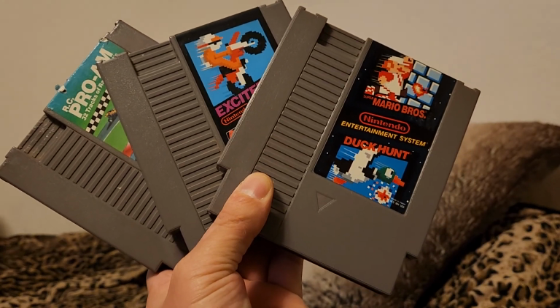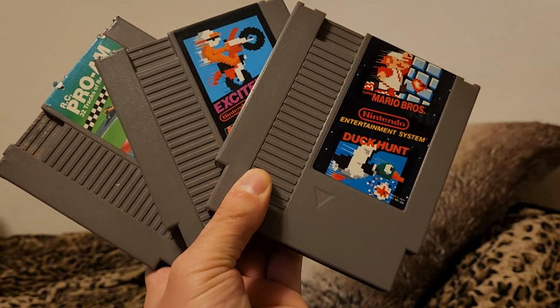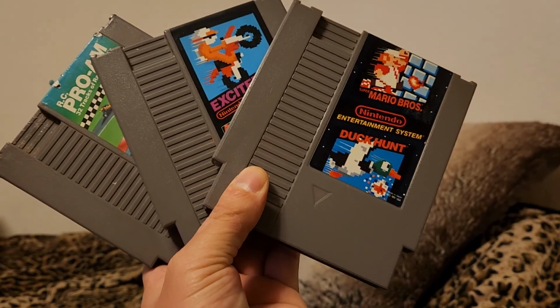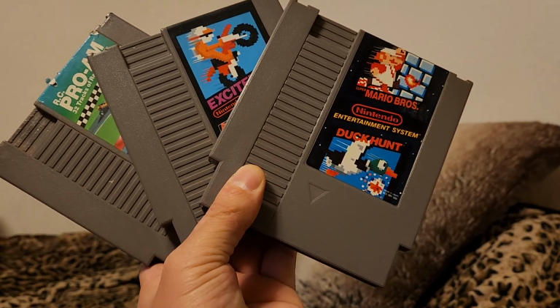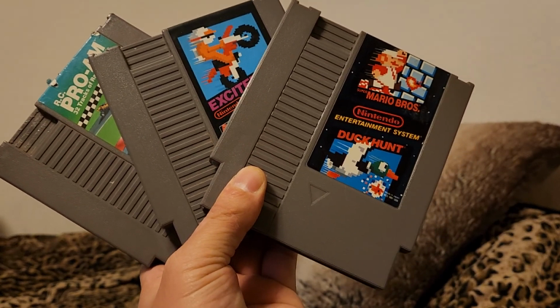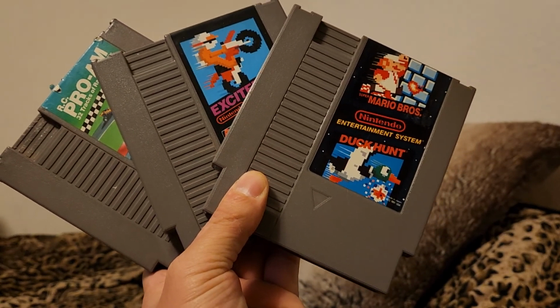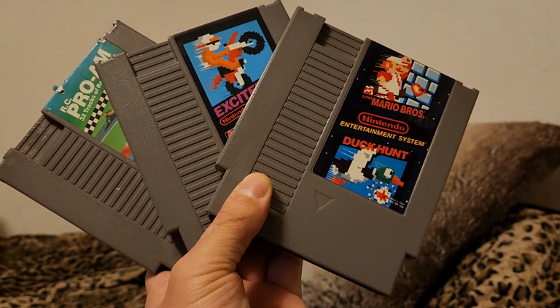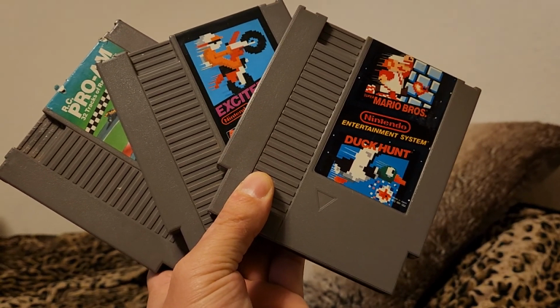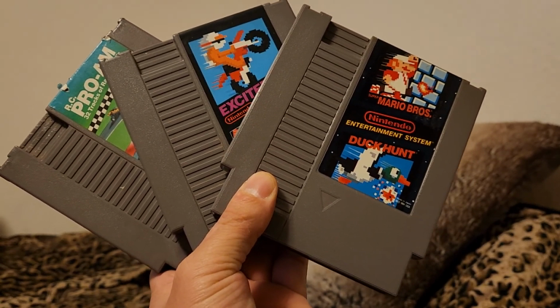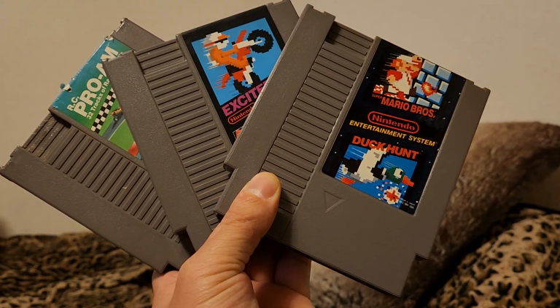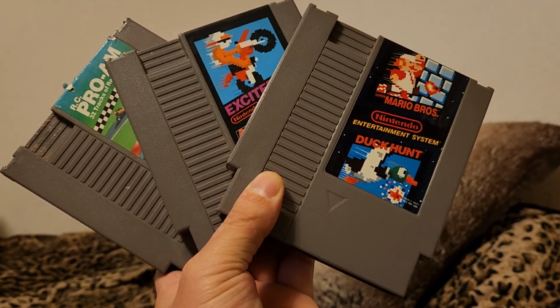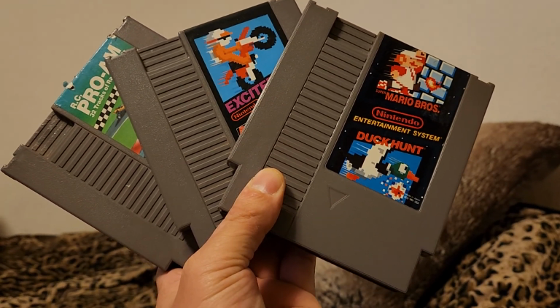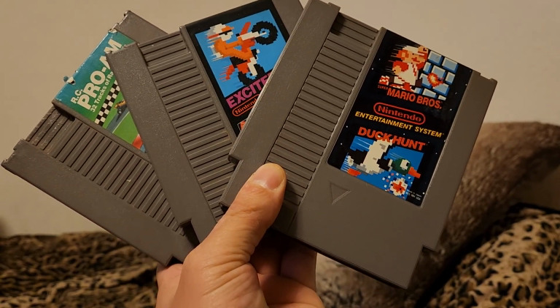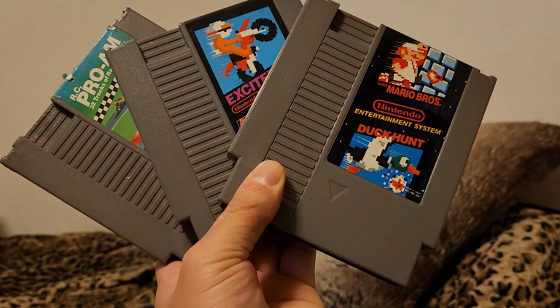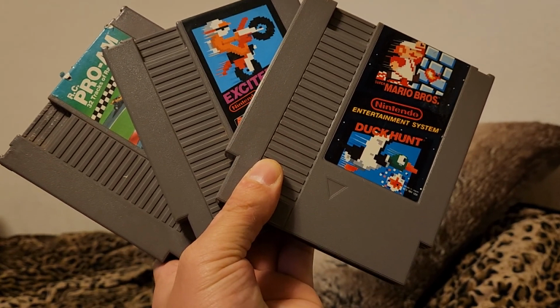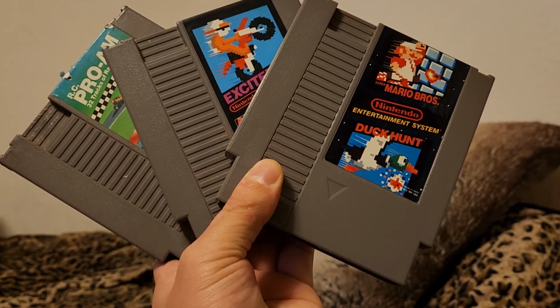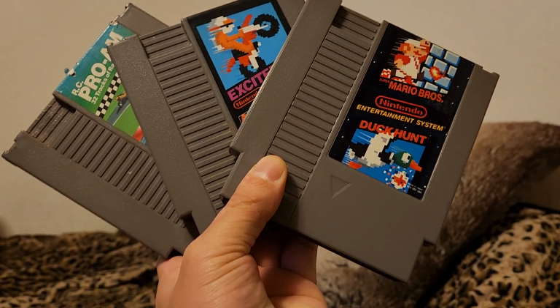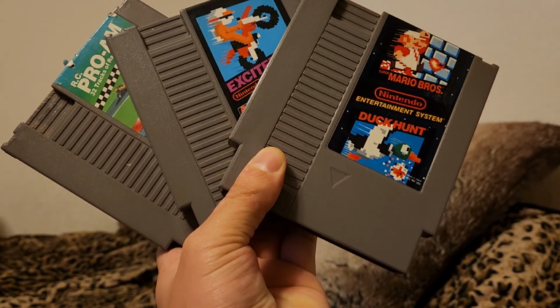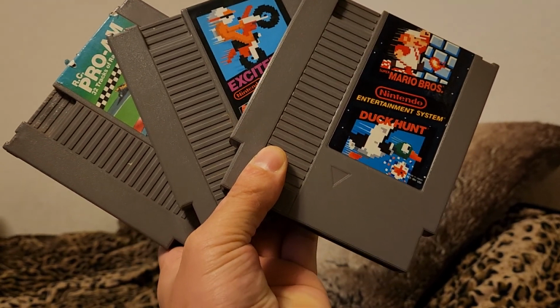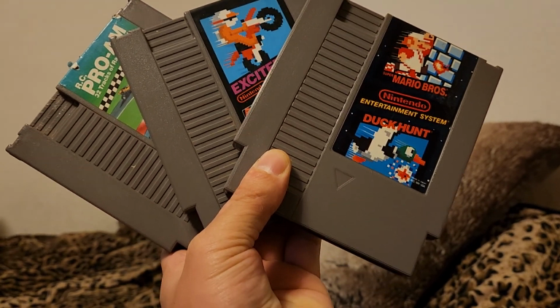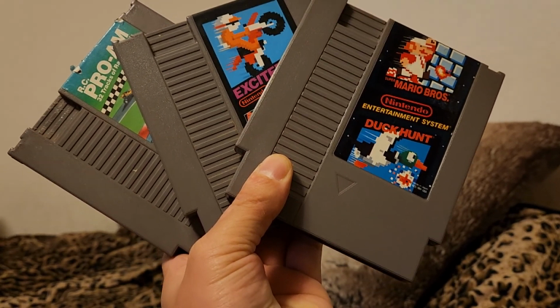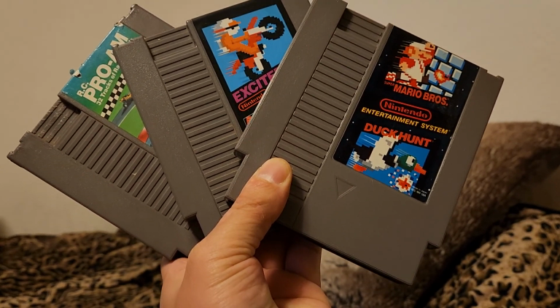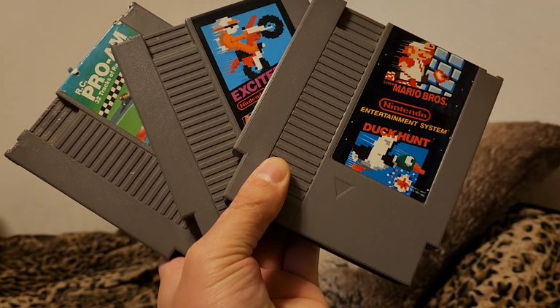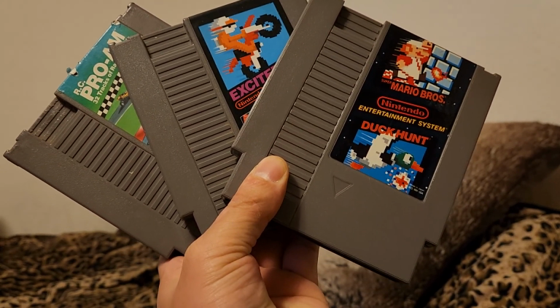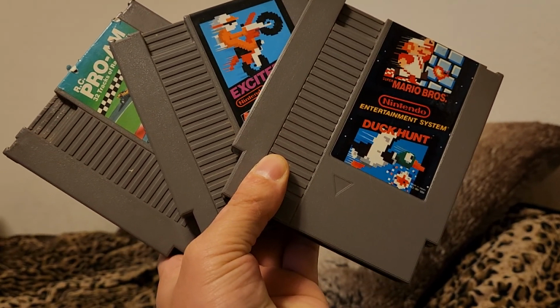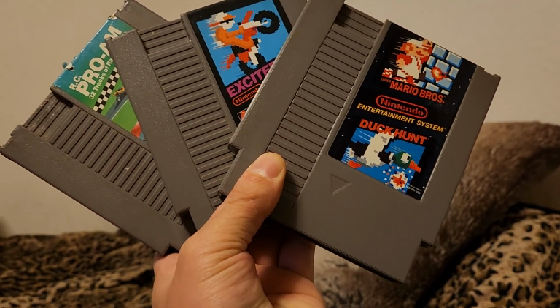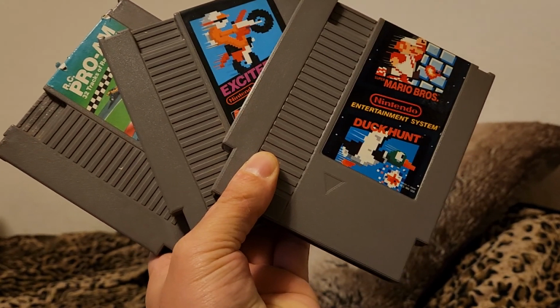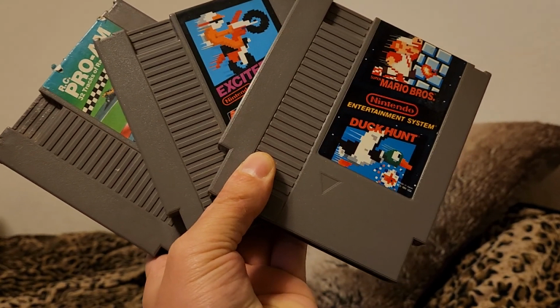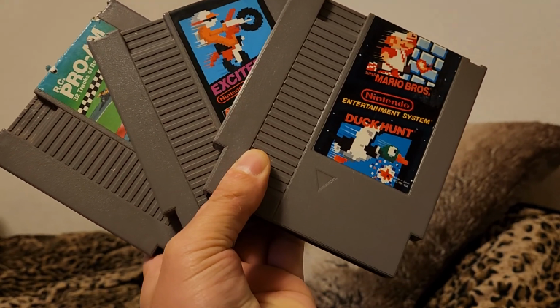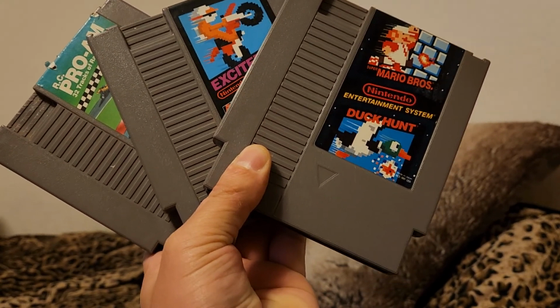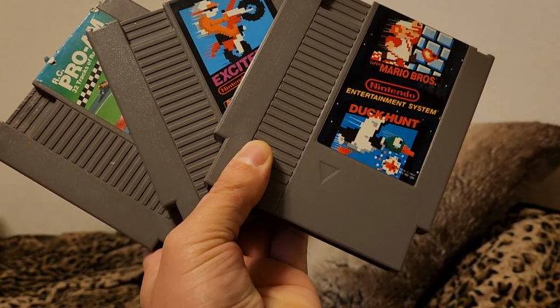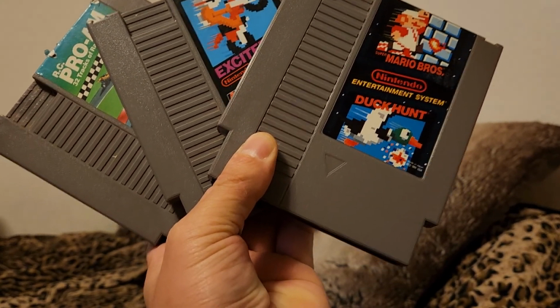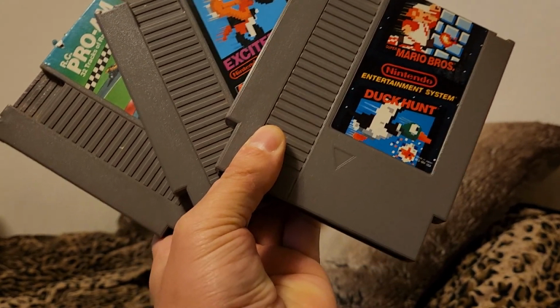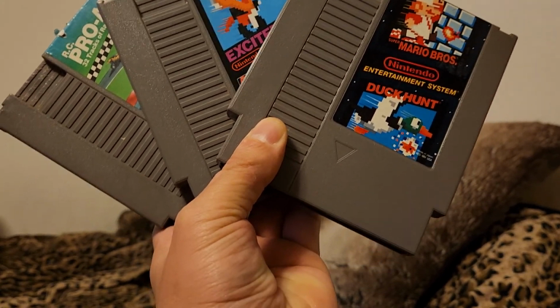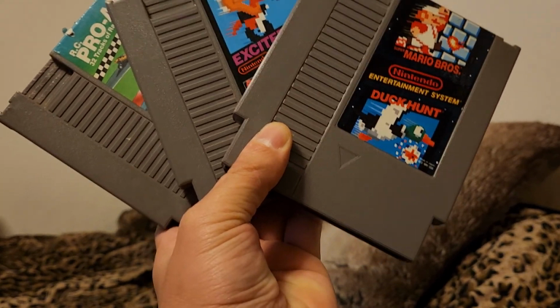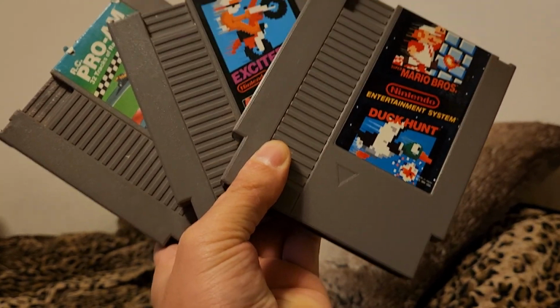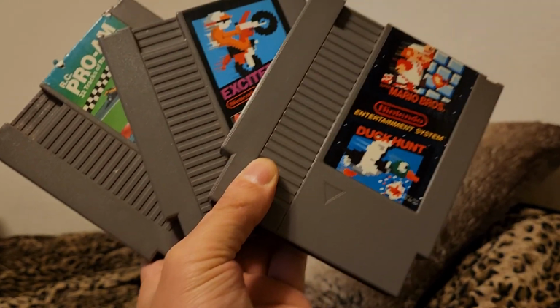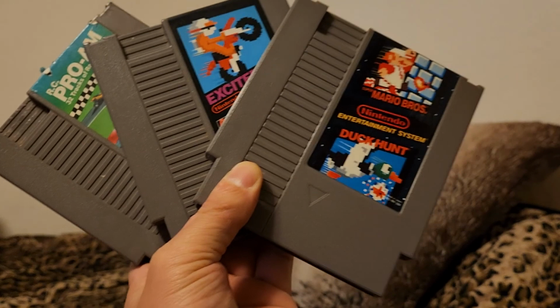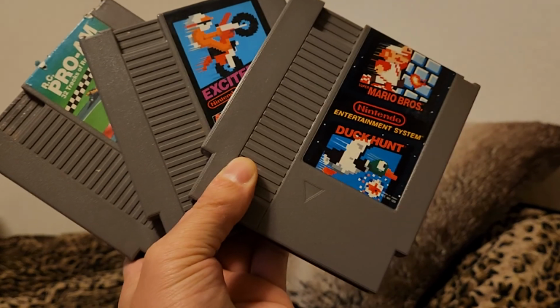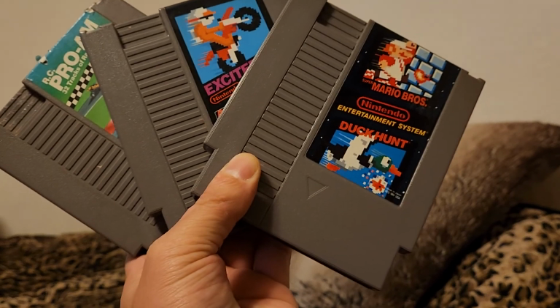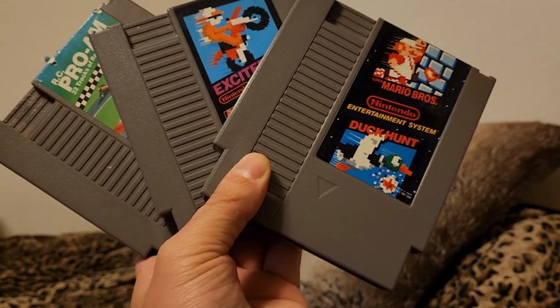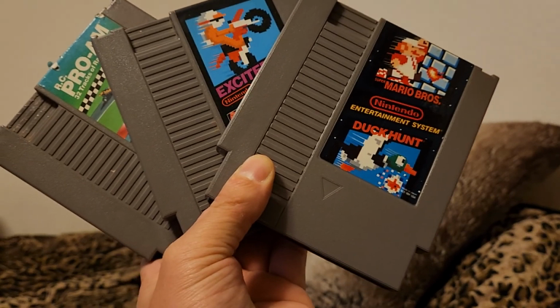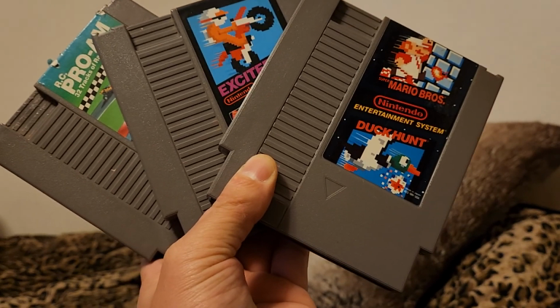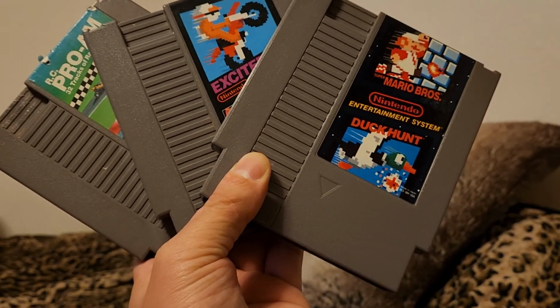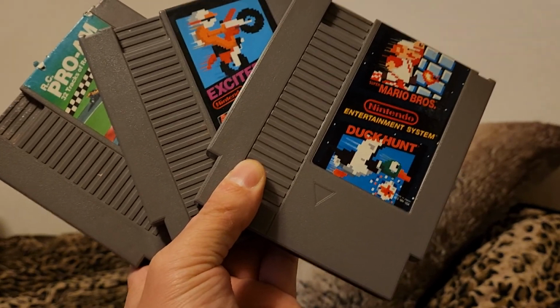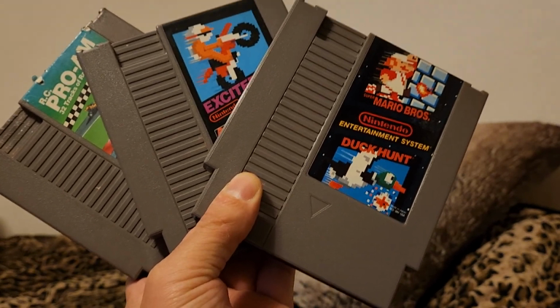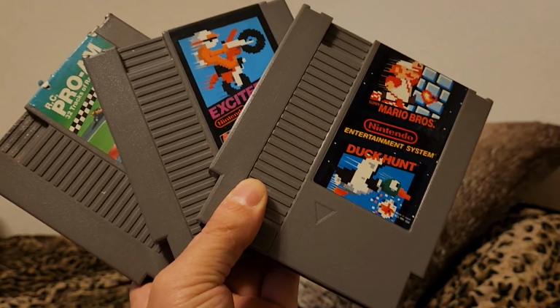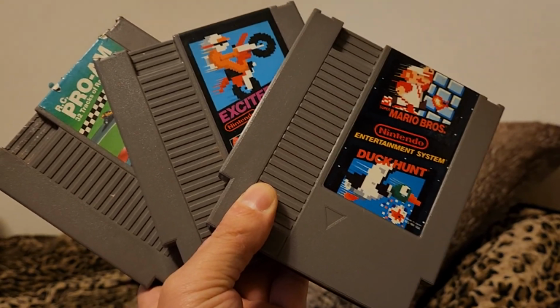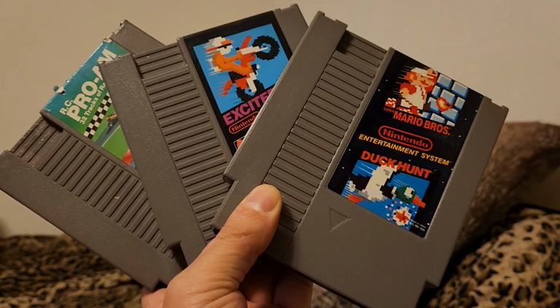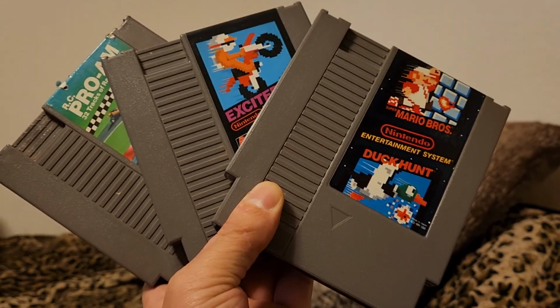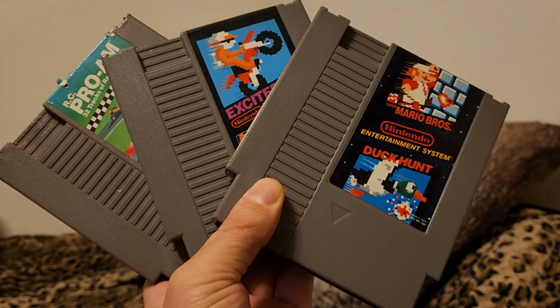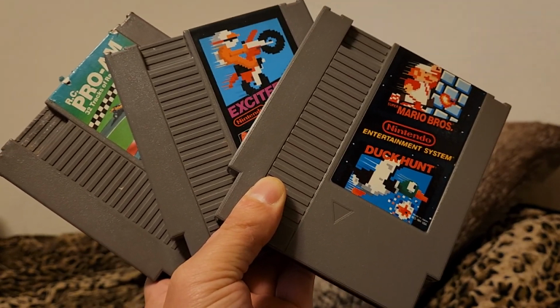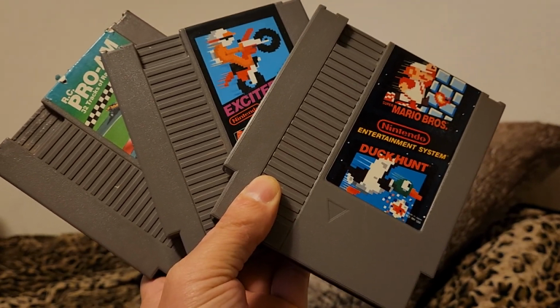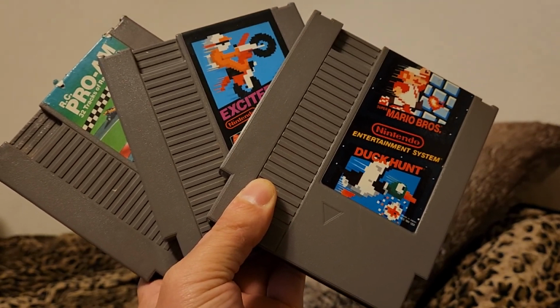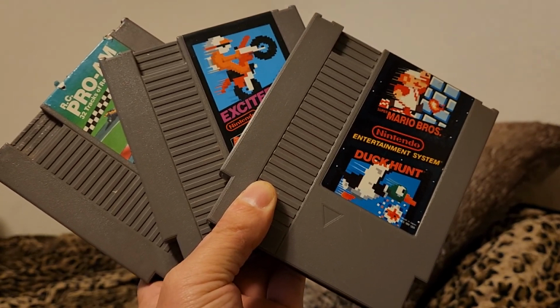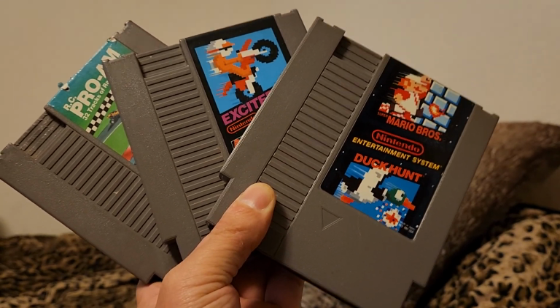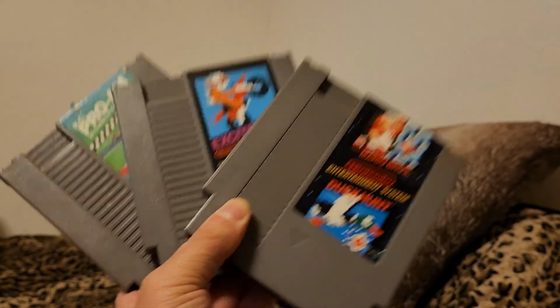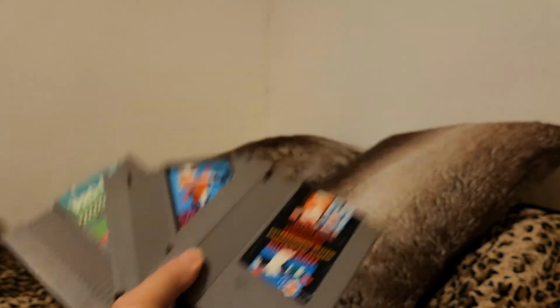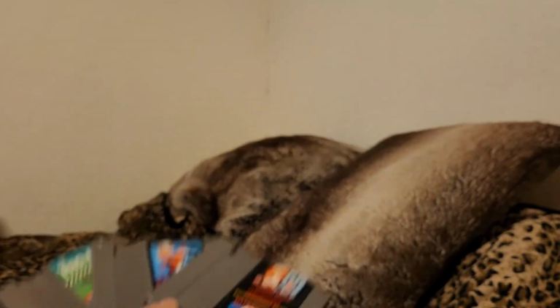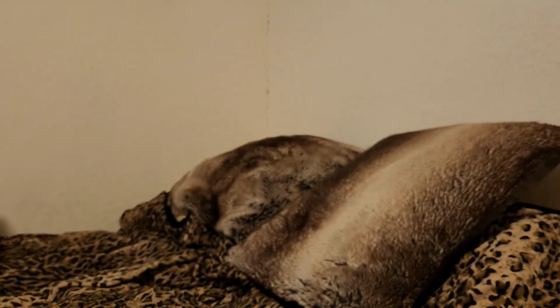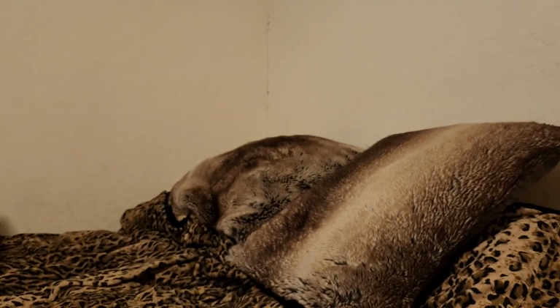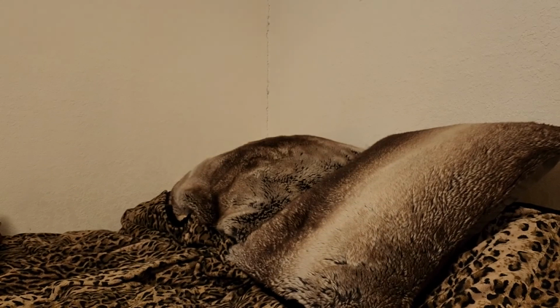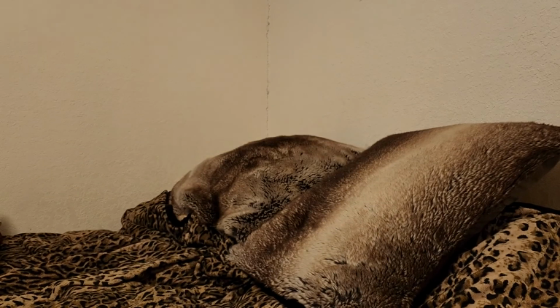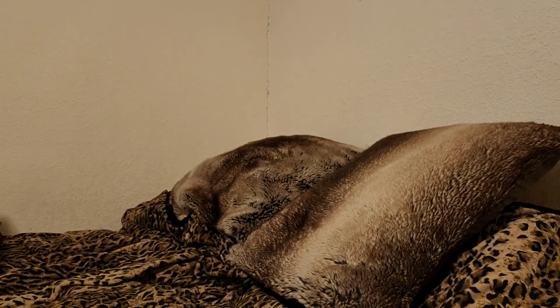Welcome back to another video. This one I'm going to take a look at my NES collection, so let's get into it.